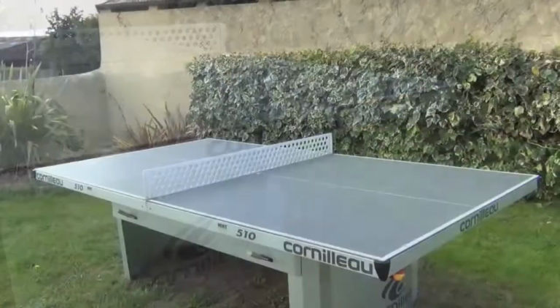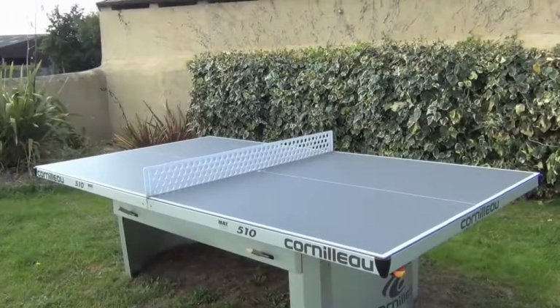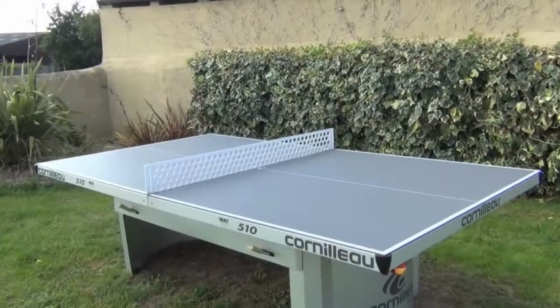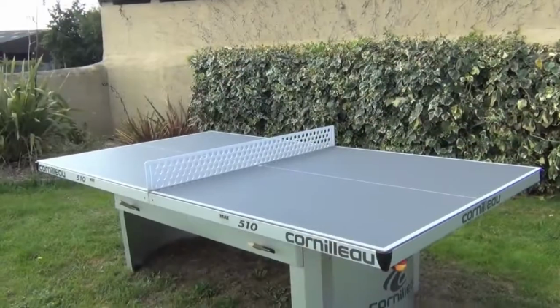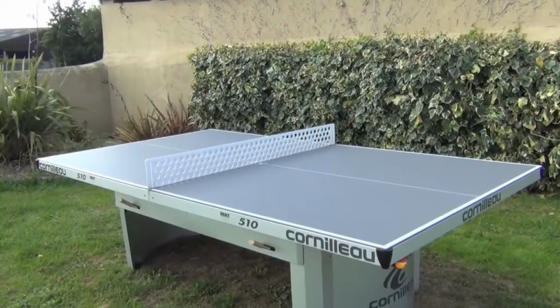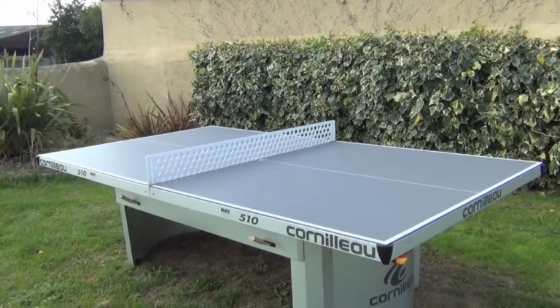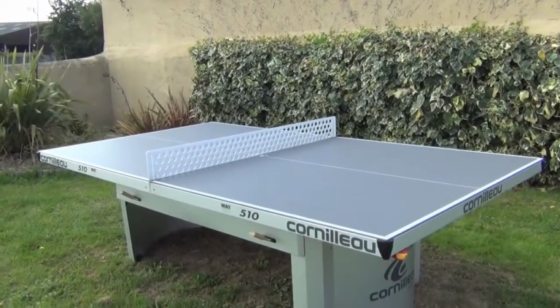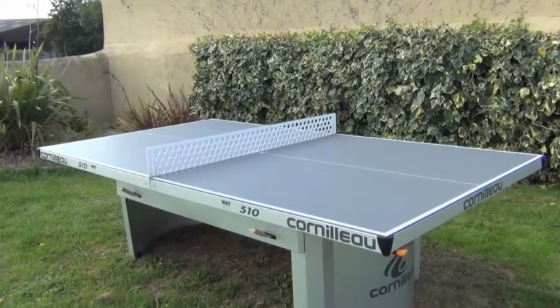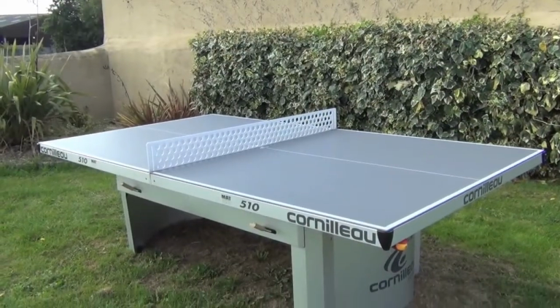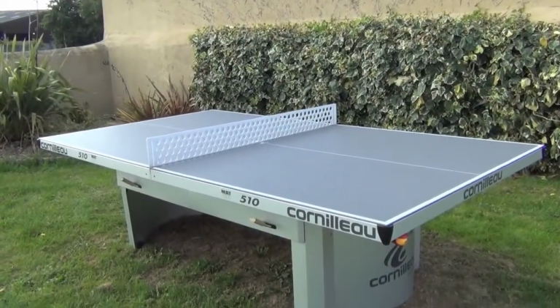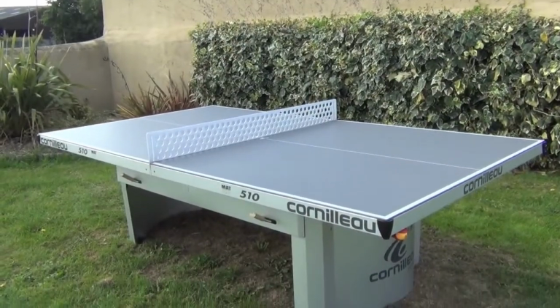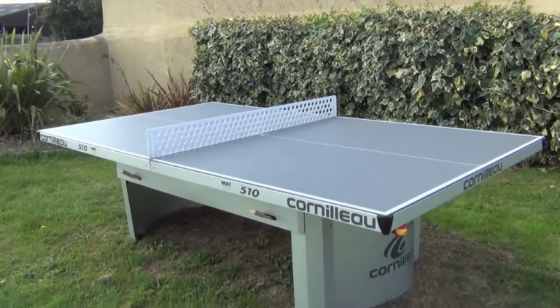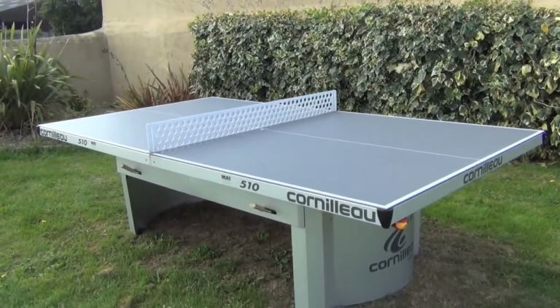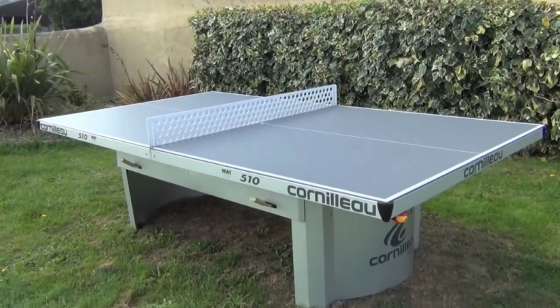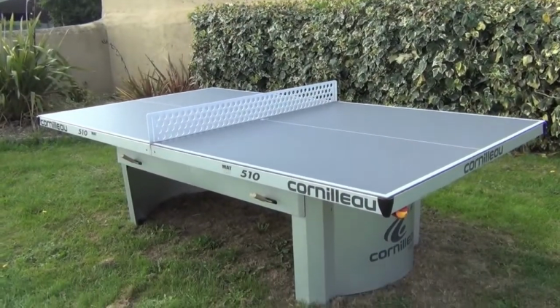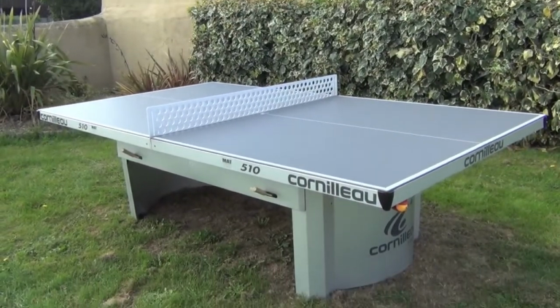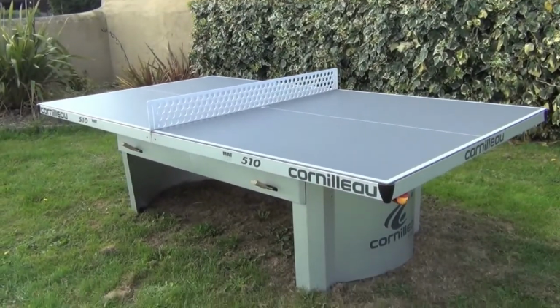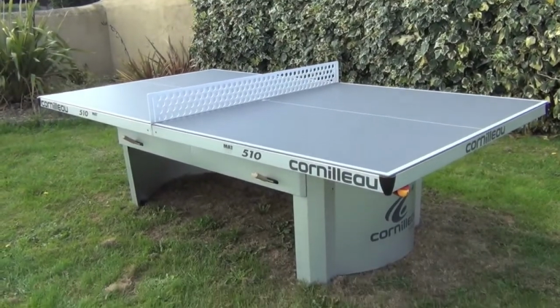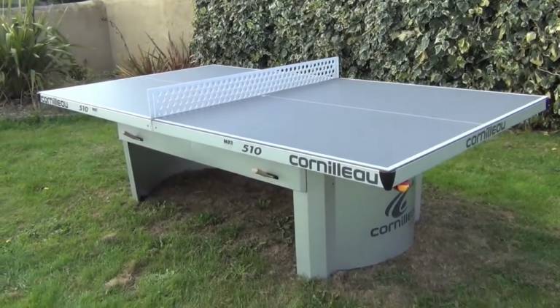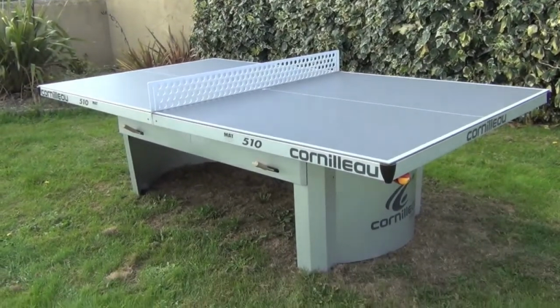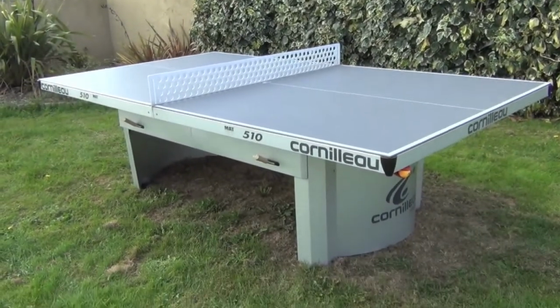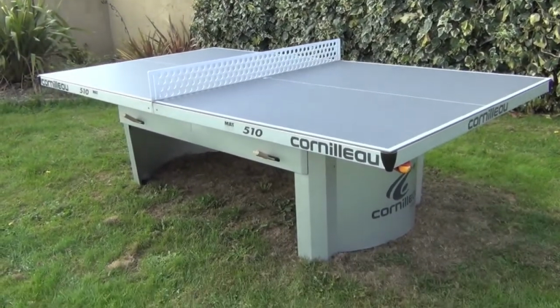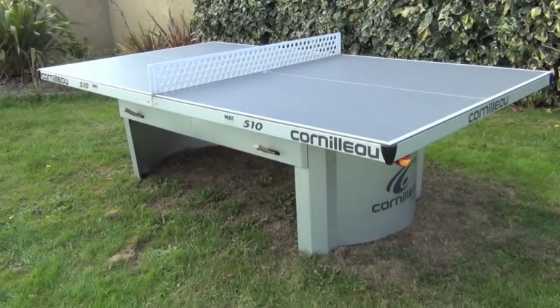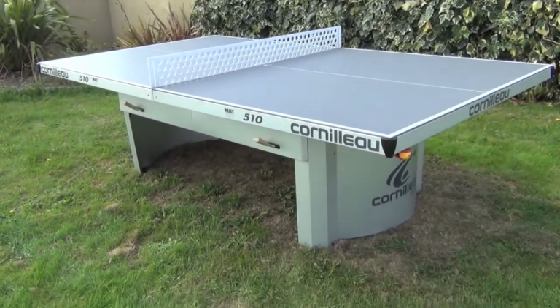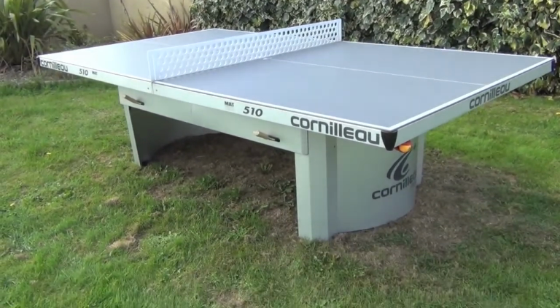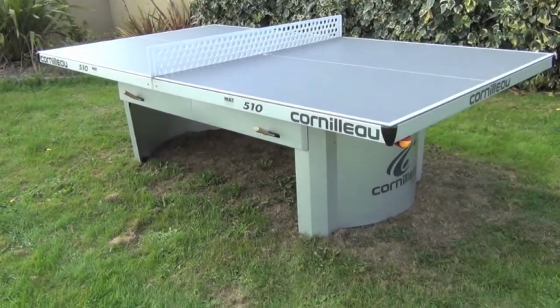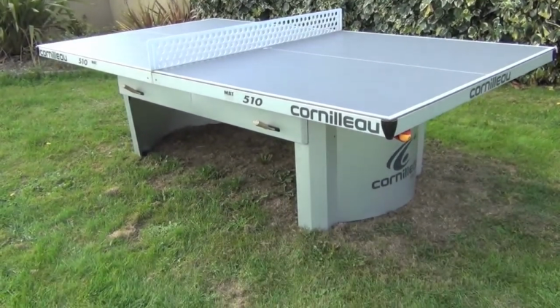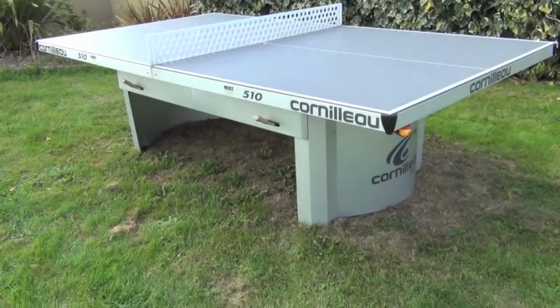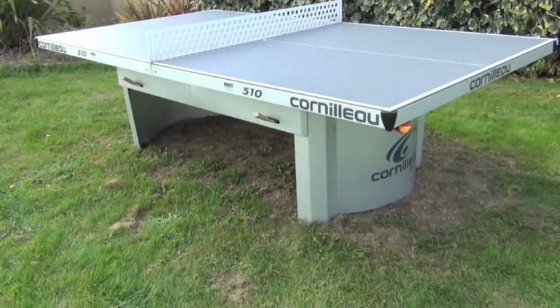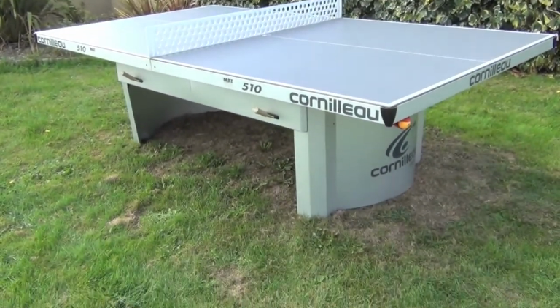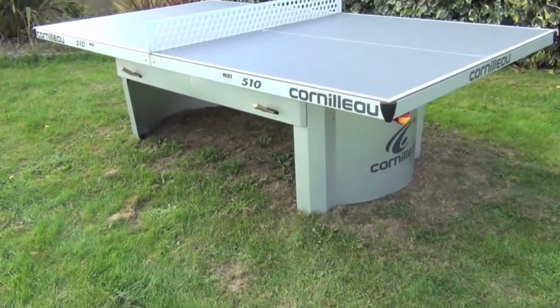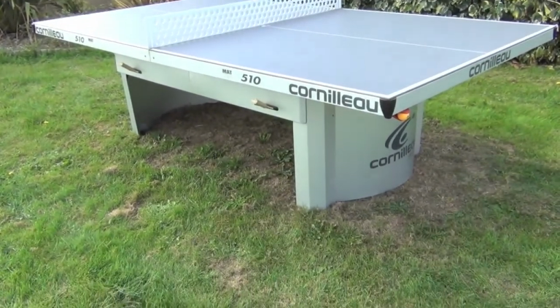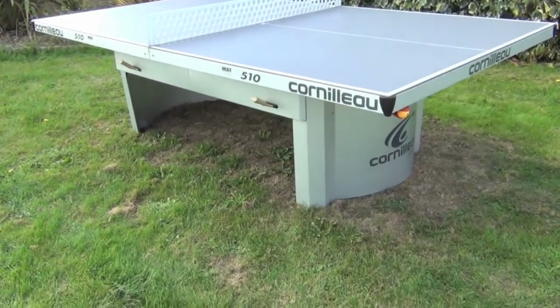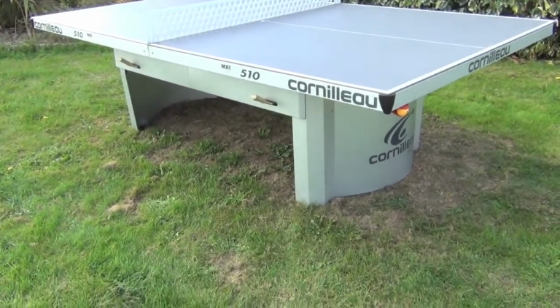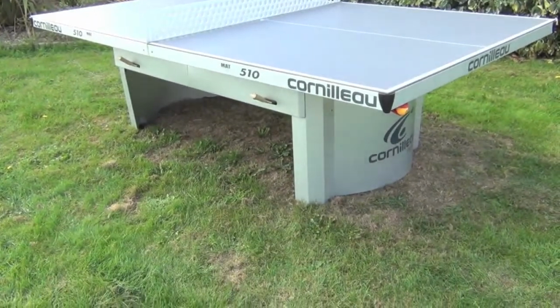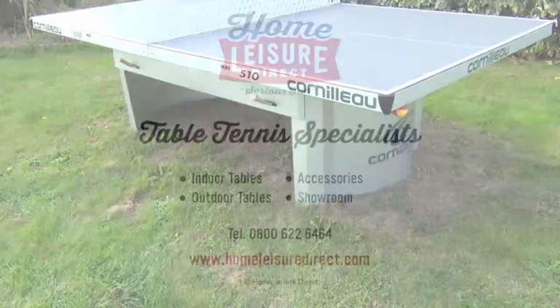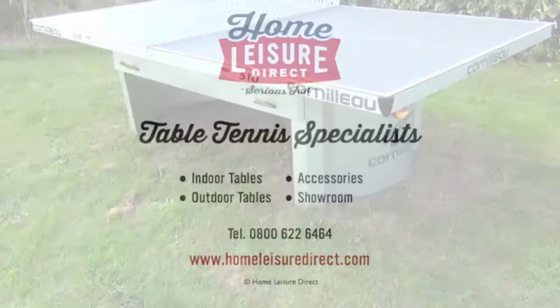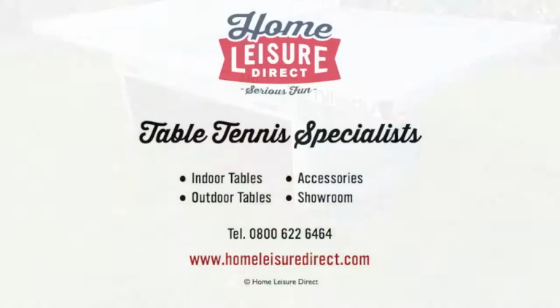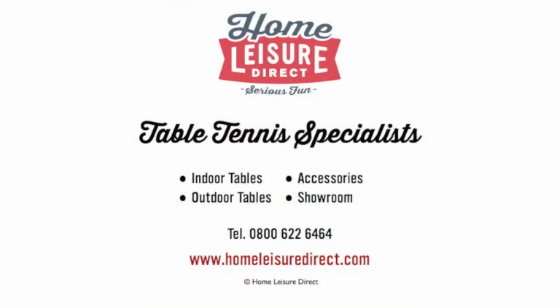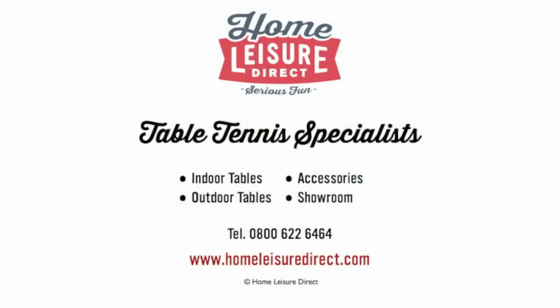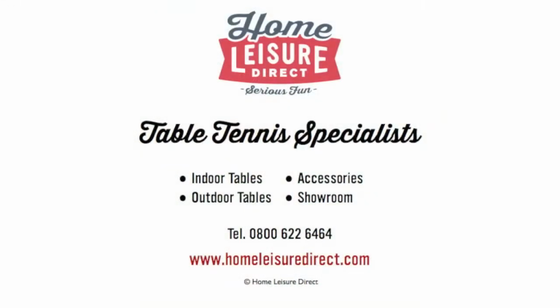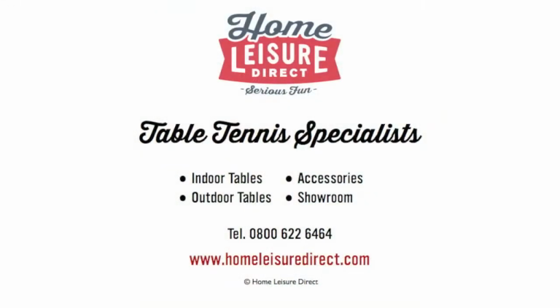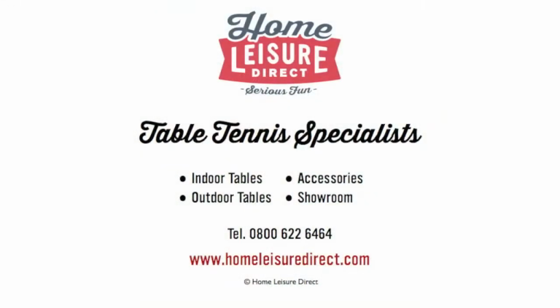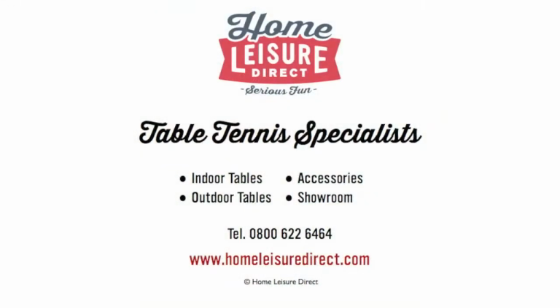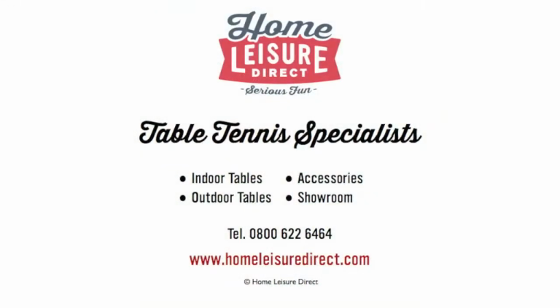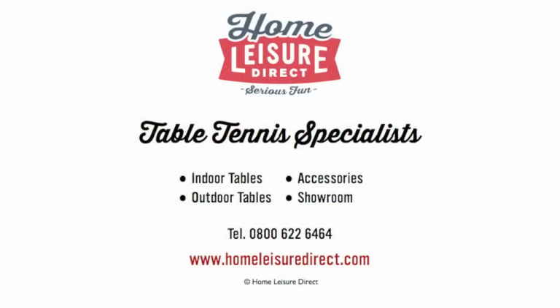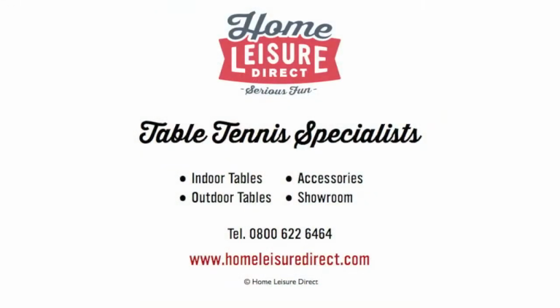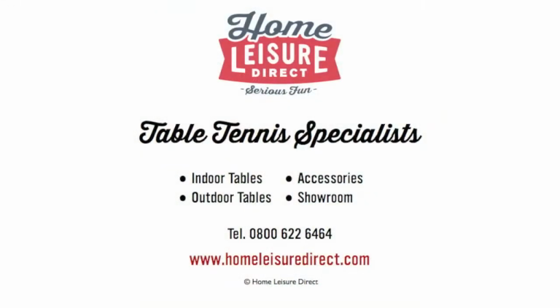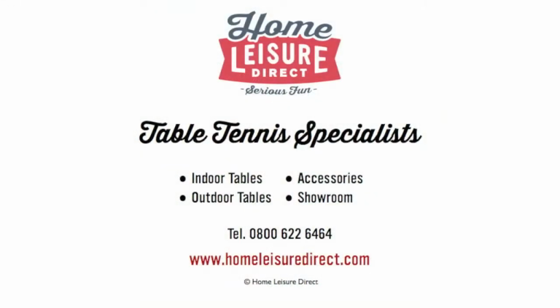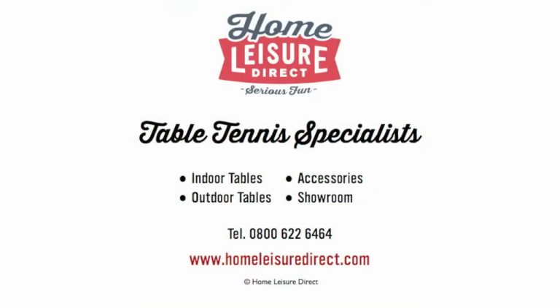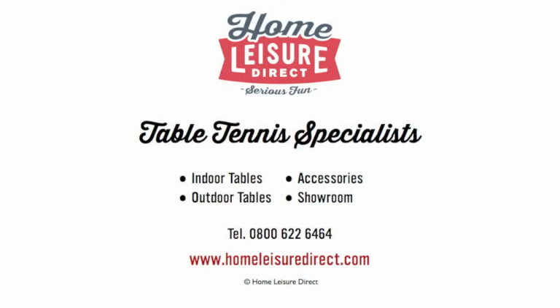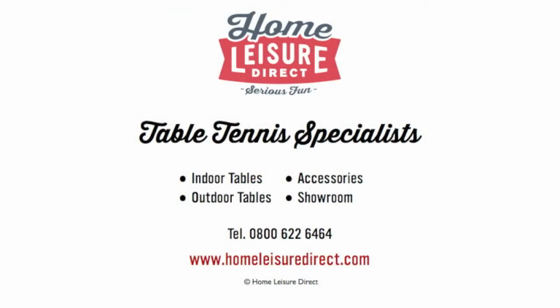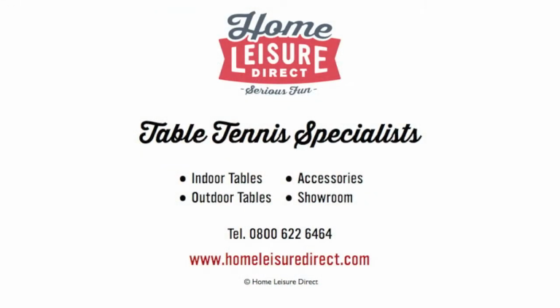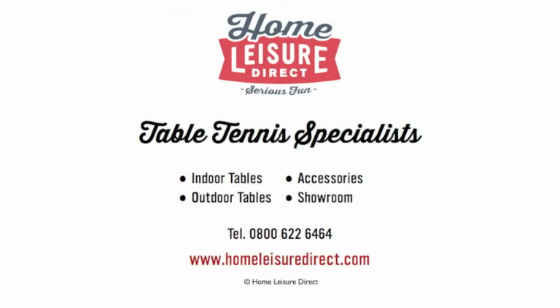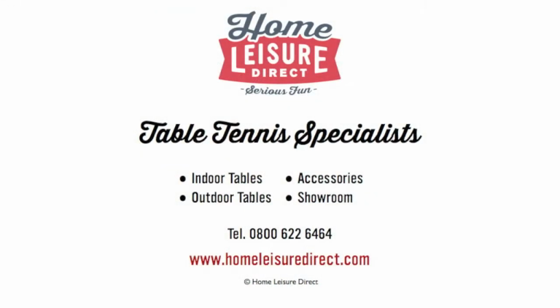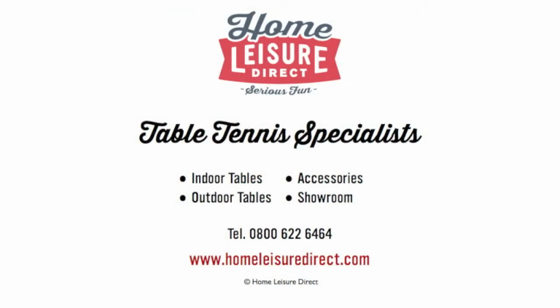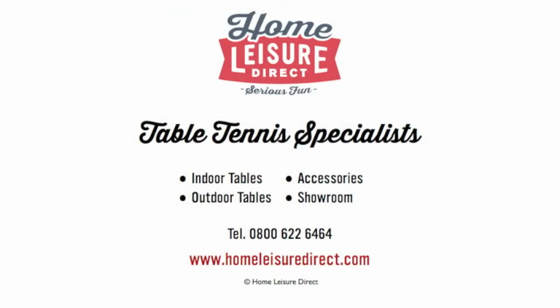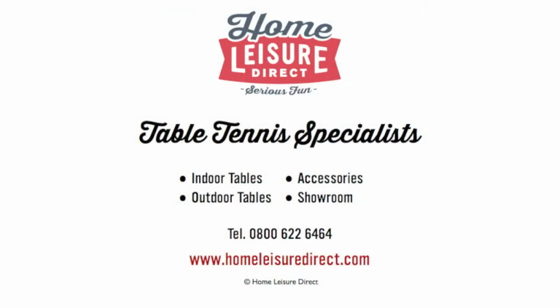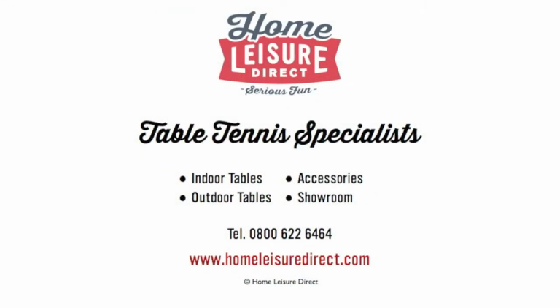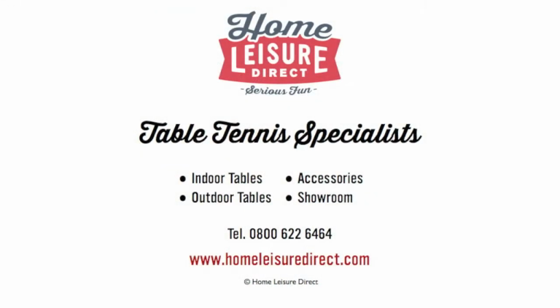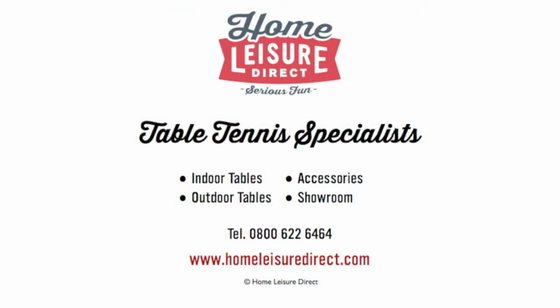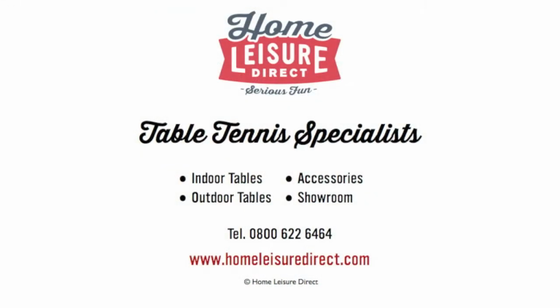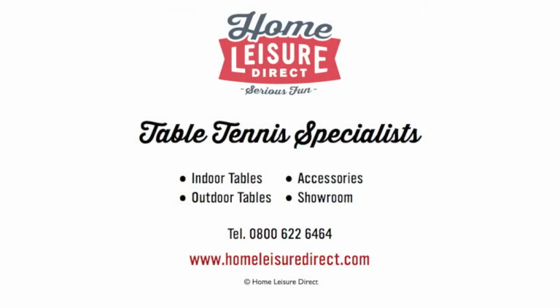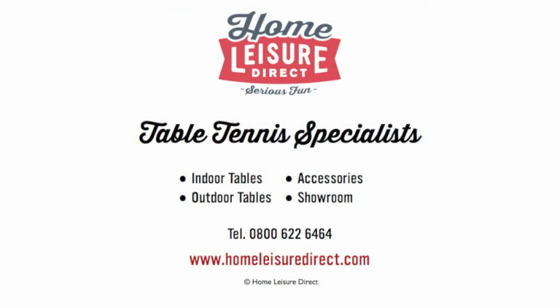If you'd like any more information about the excellent Cornelow ProLine 510 table tennis table, please just give us a call or send us an email.